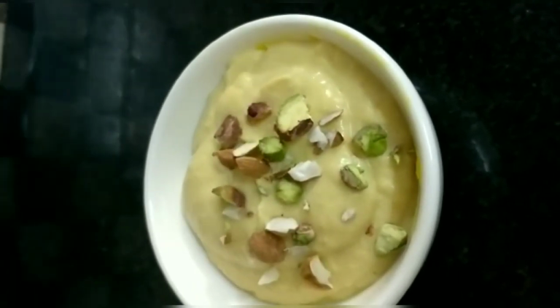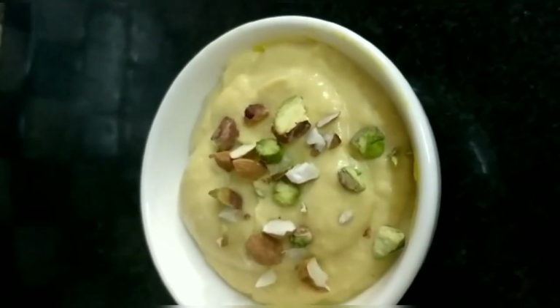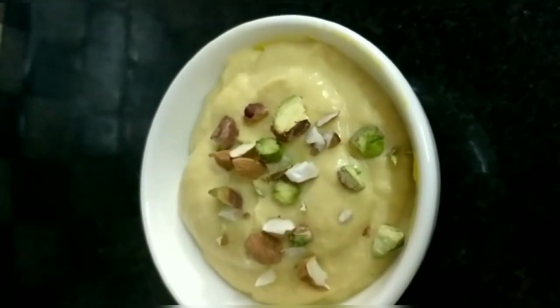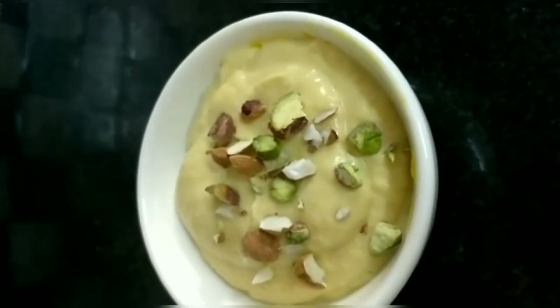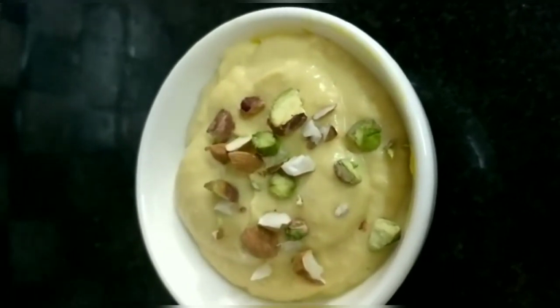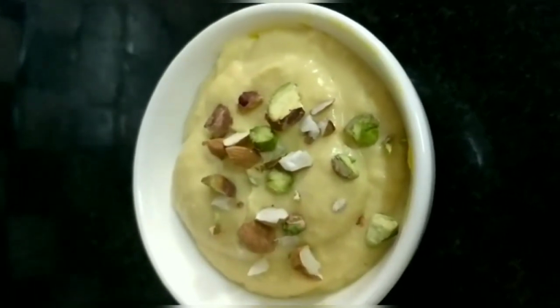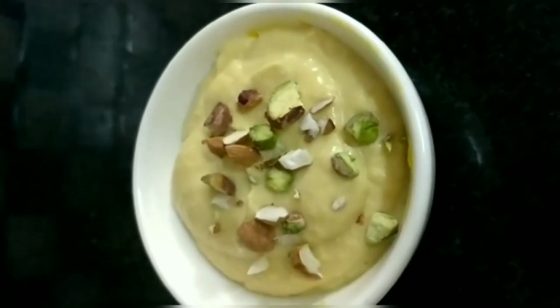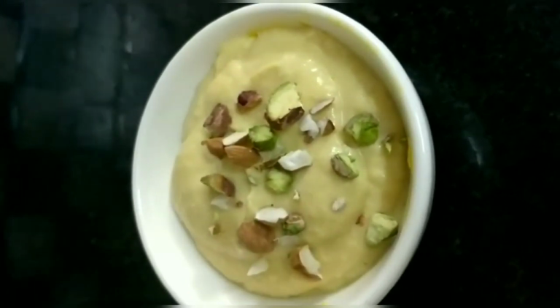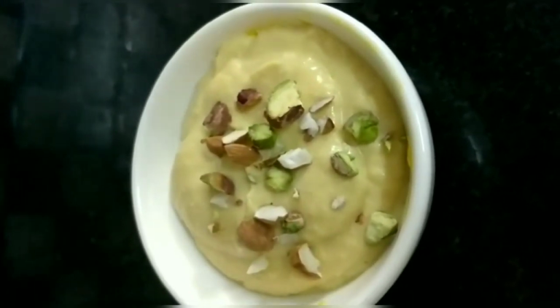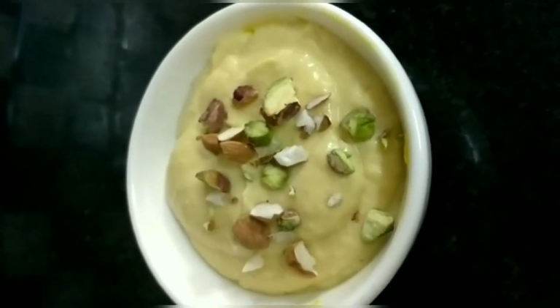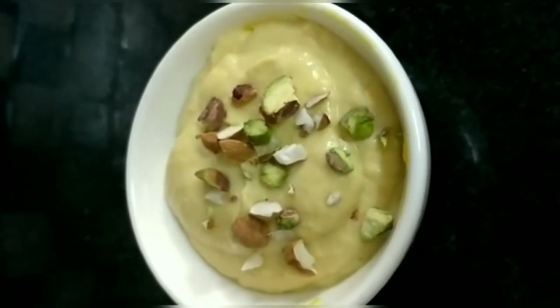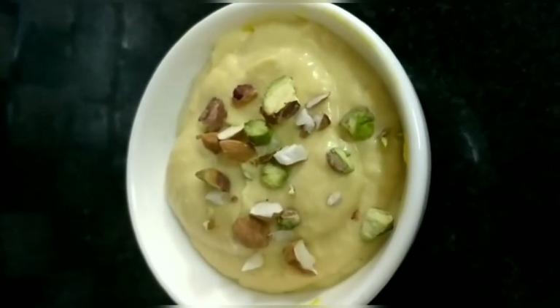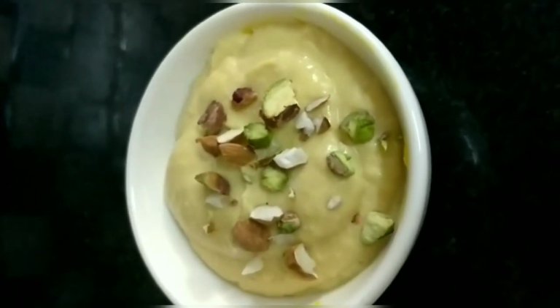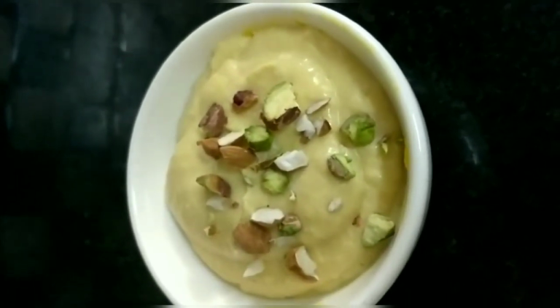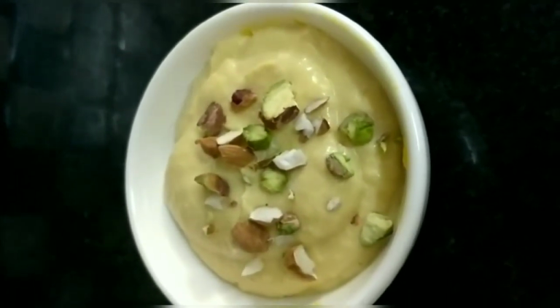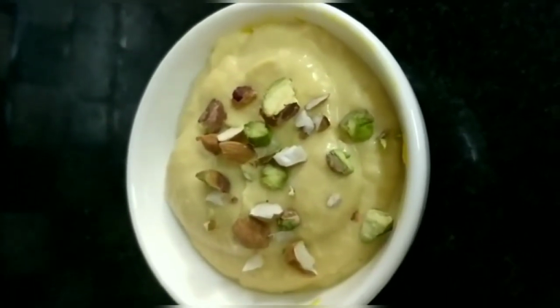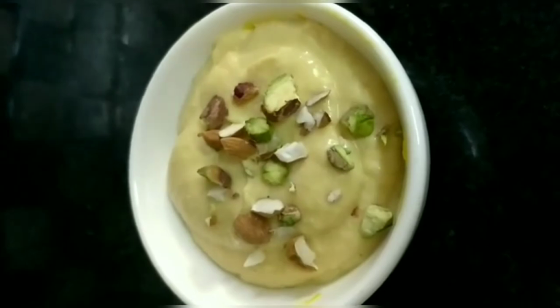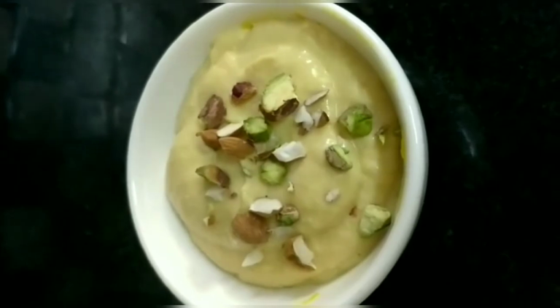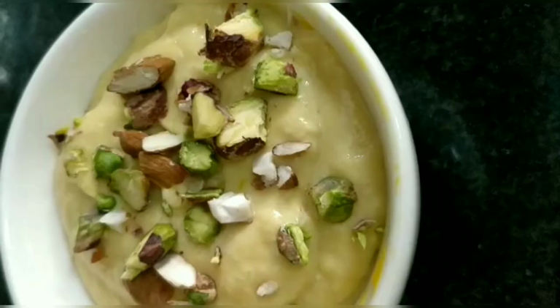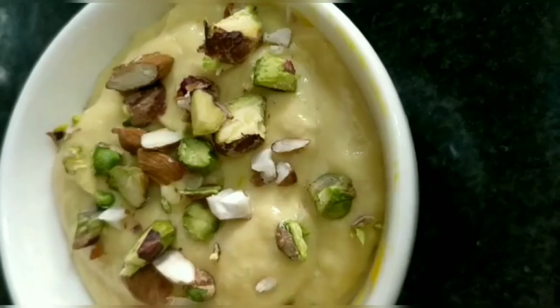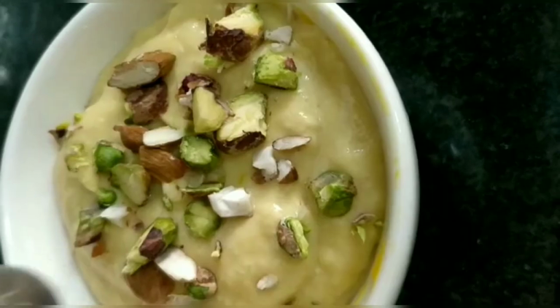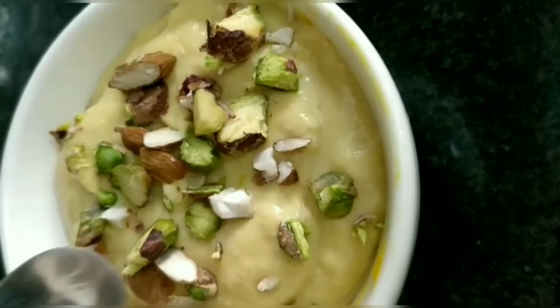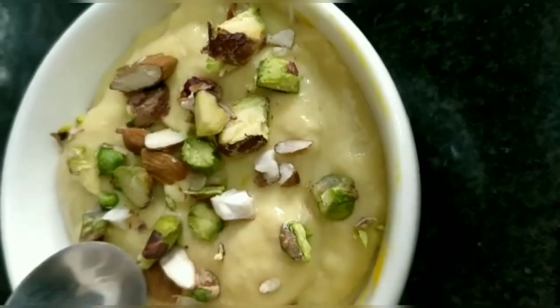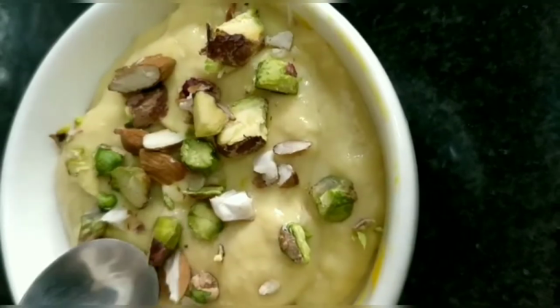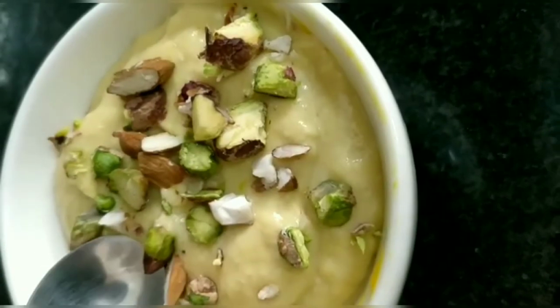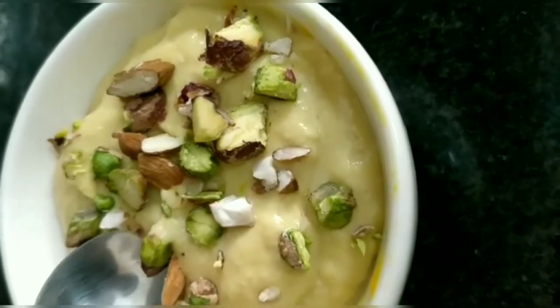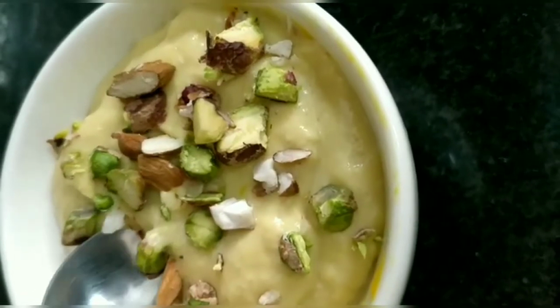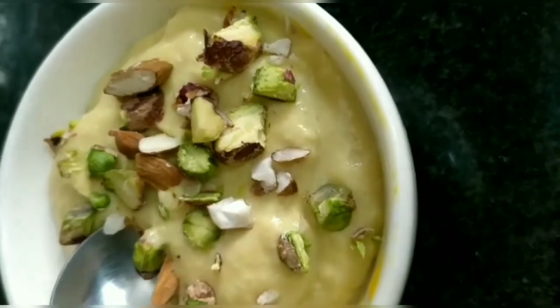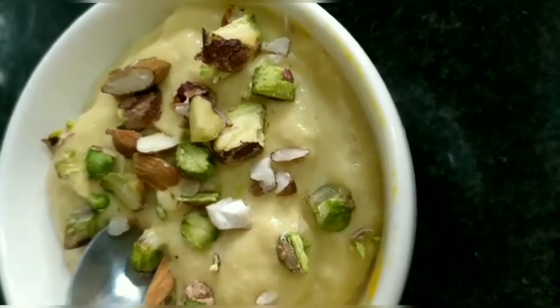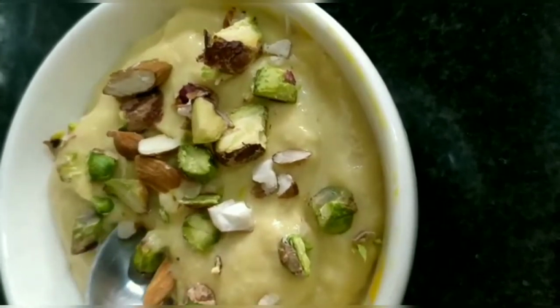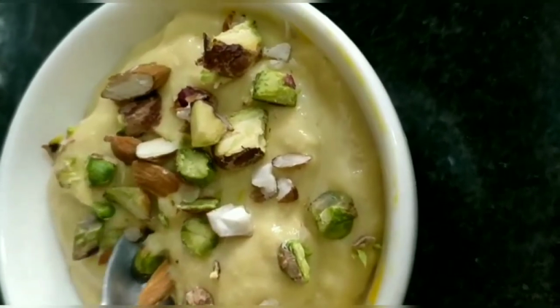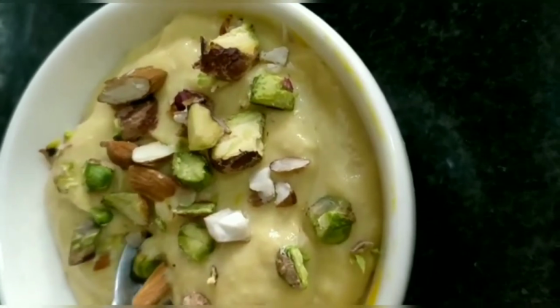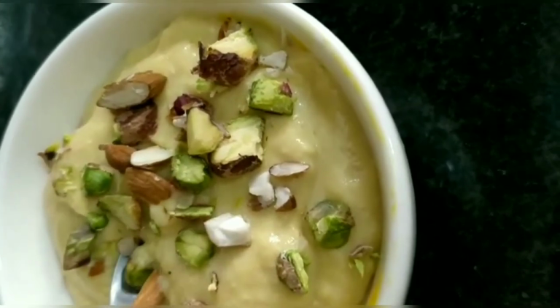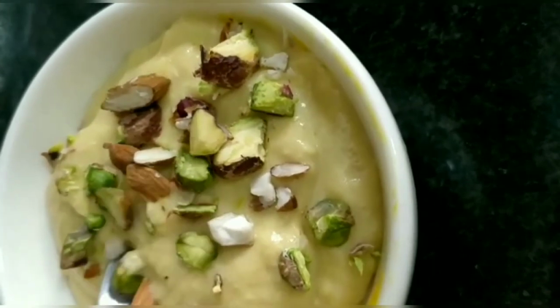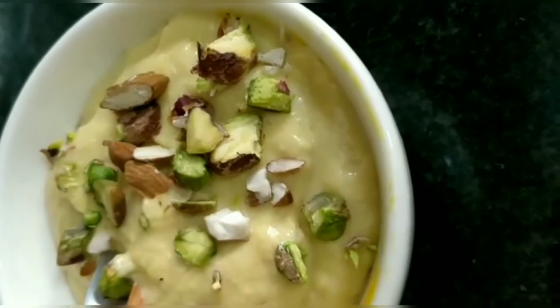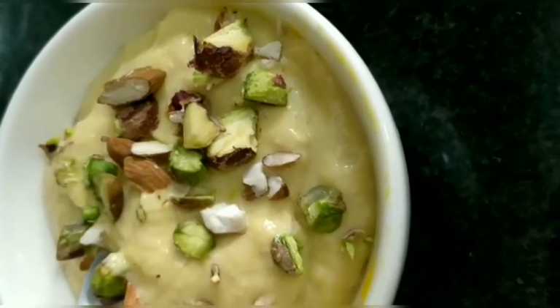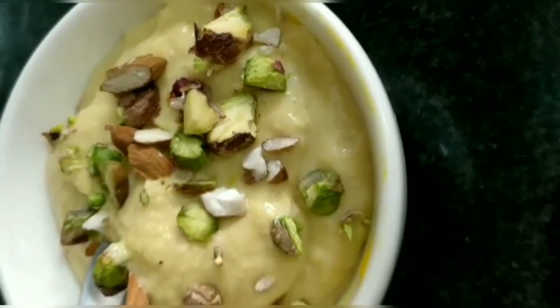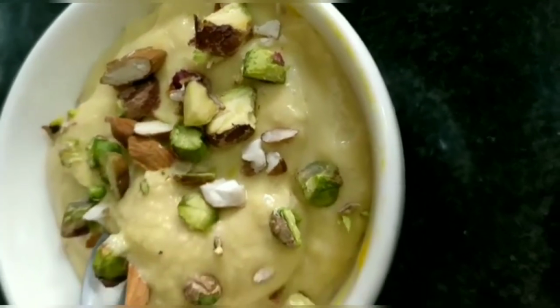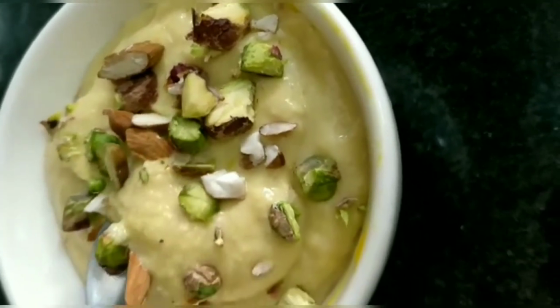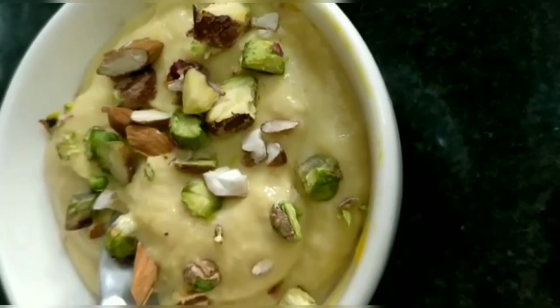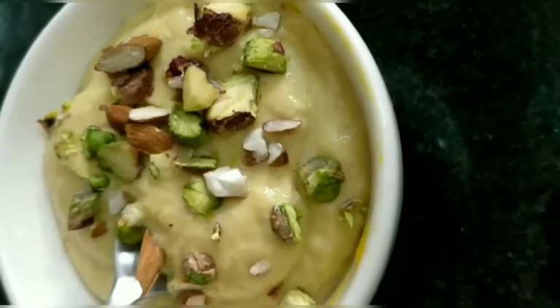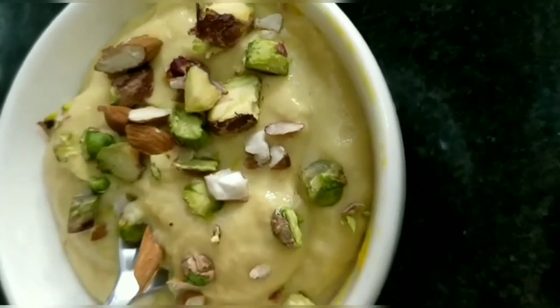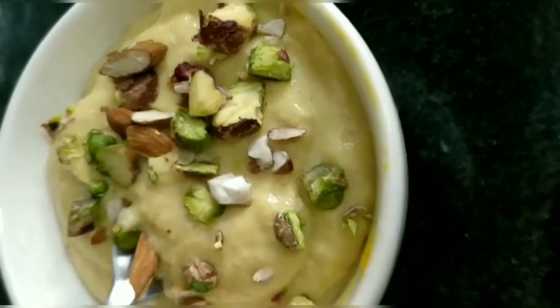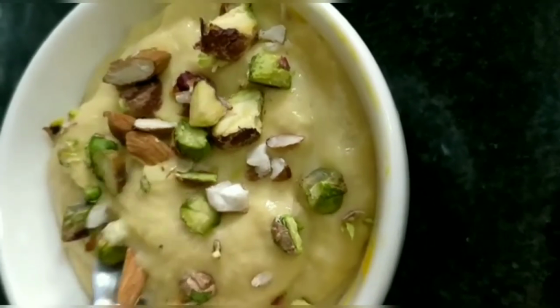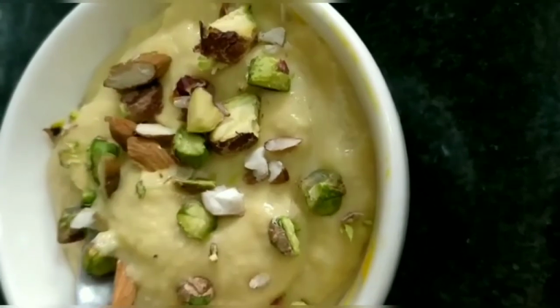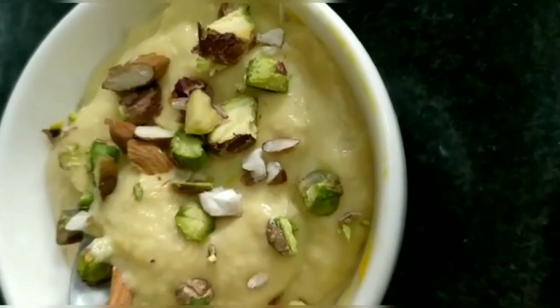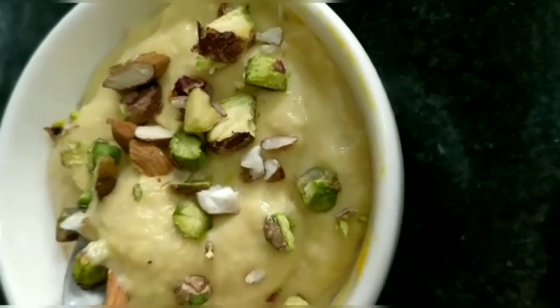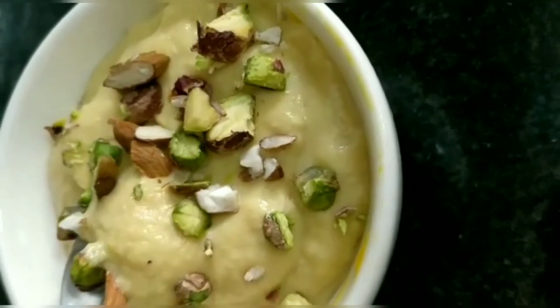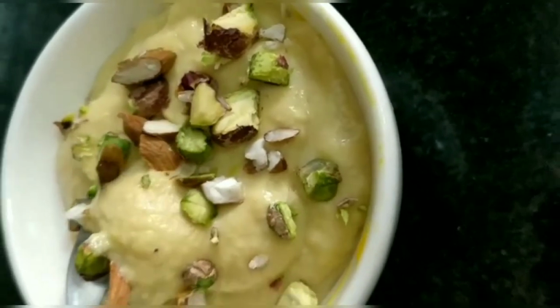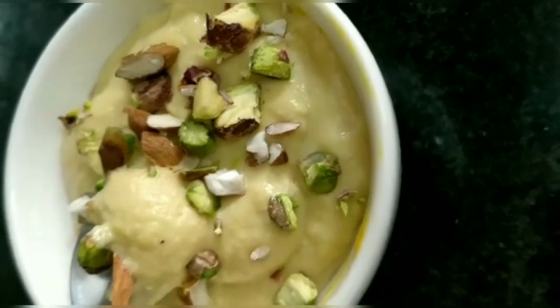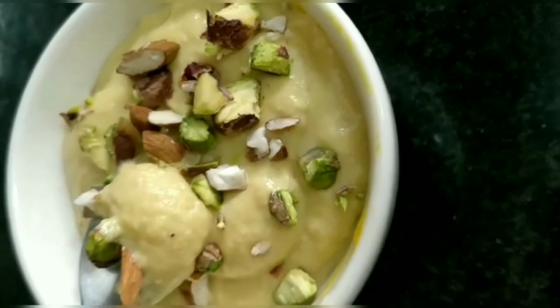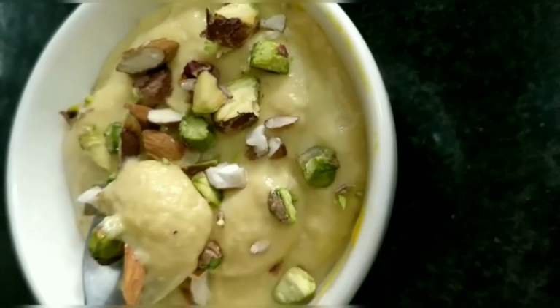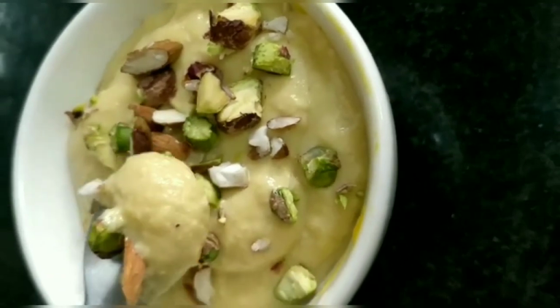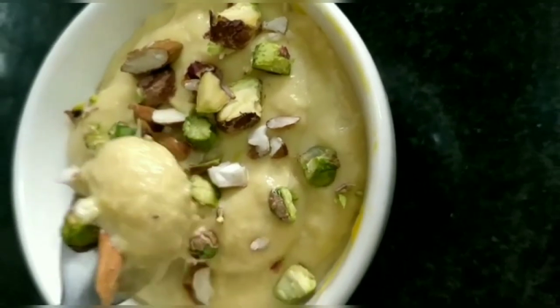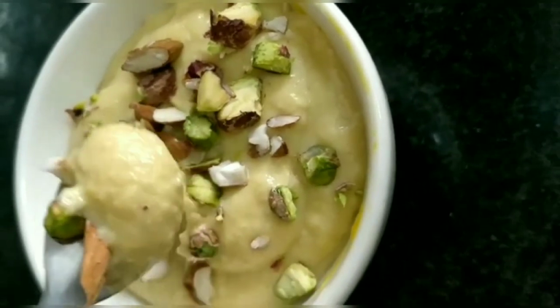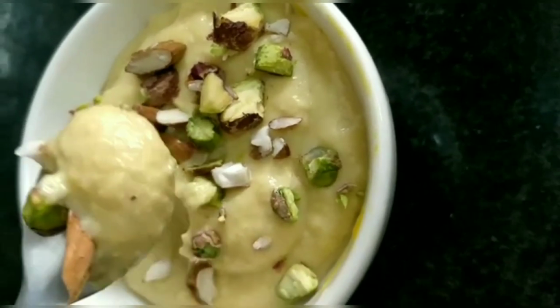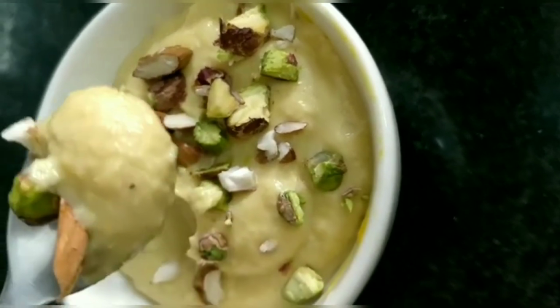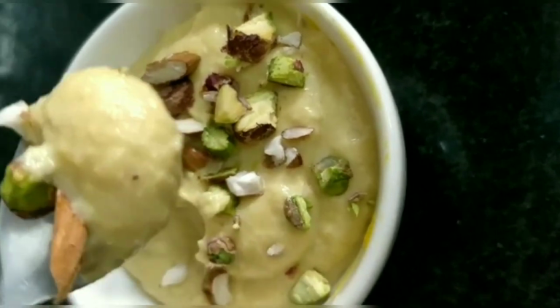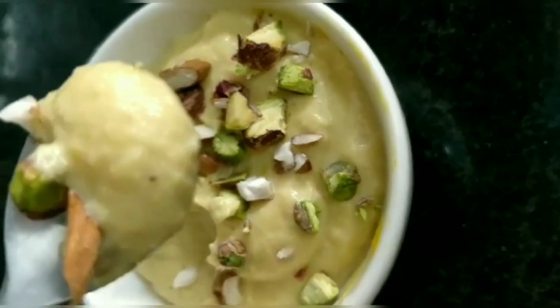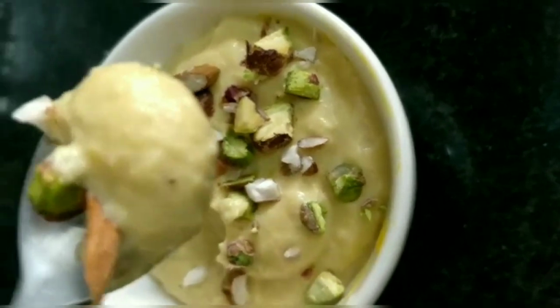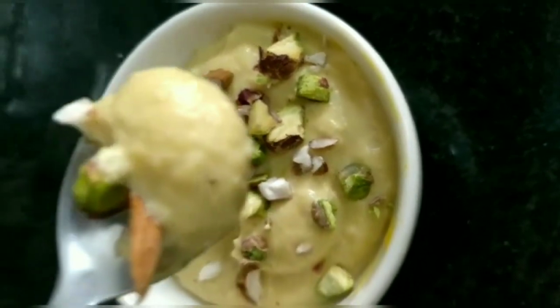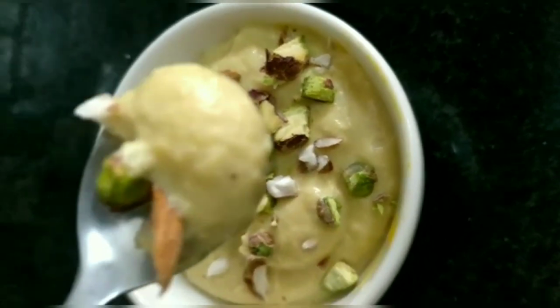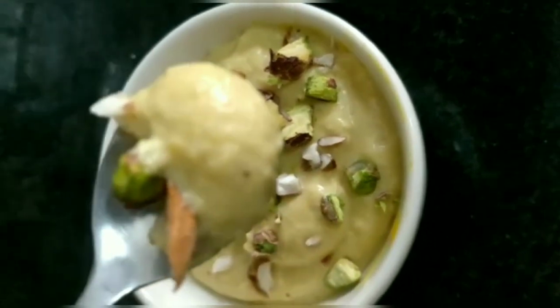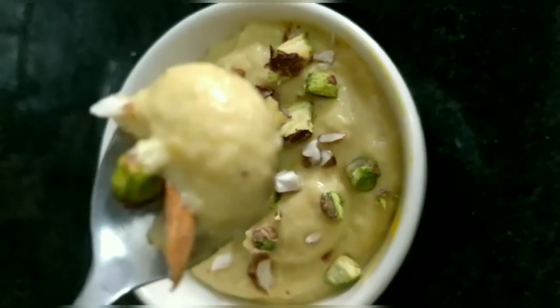And our mango shrikhand is ready. It's very easy and tasty. Do try it and let me know how you like it.